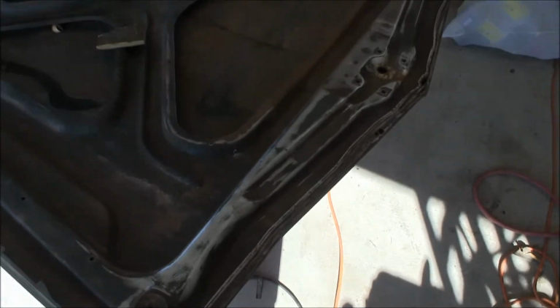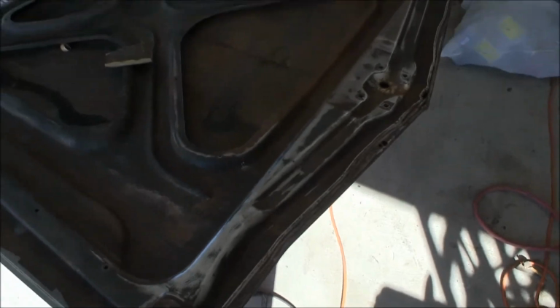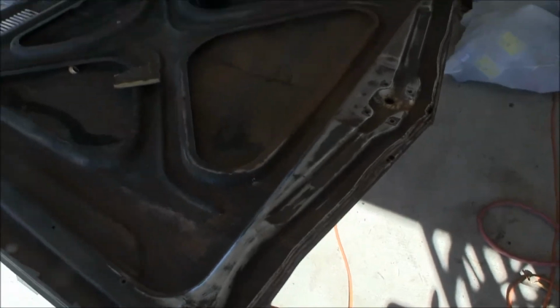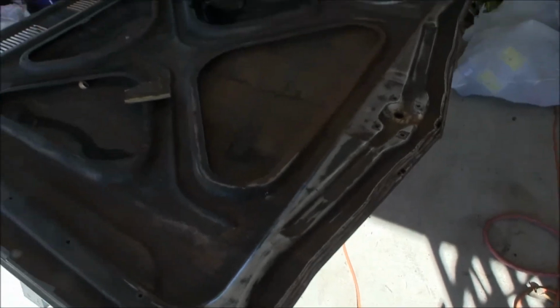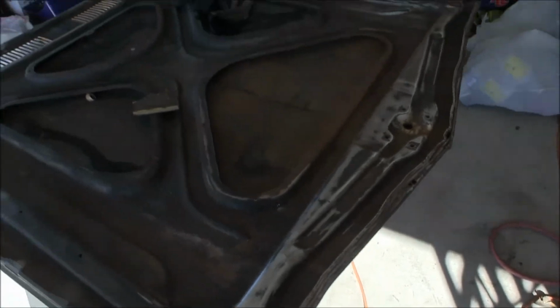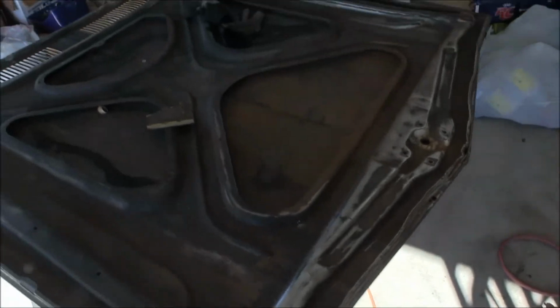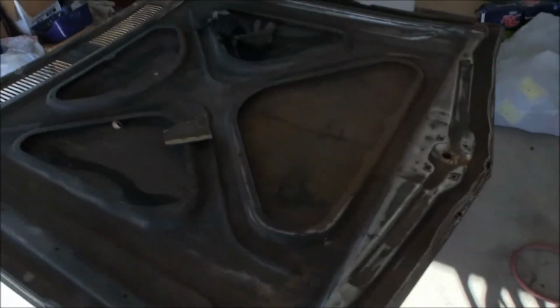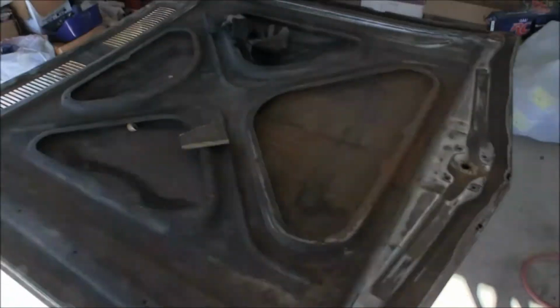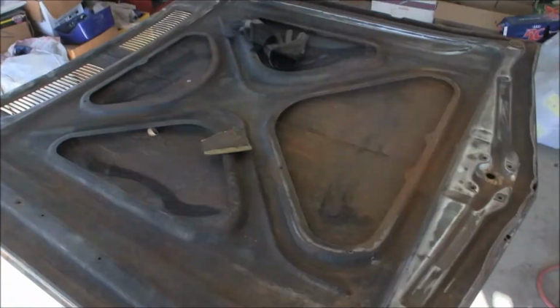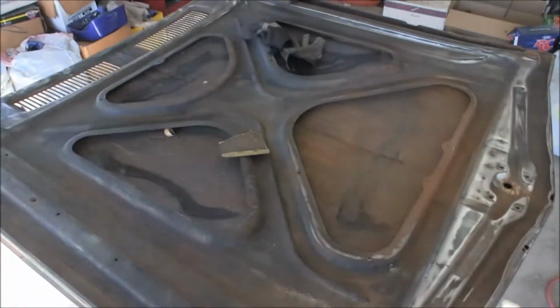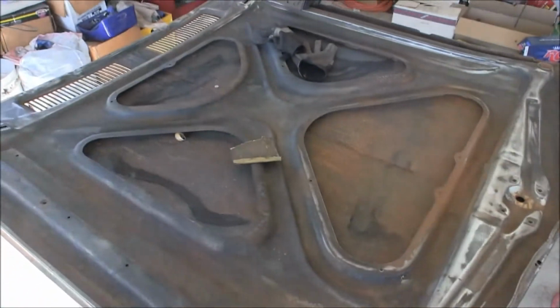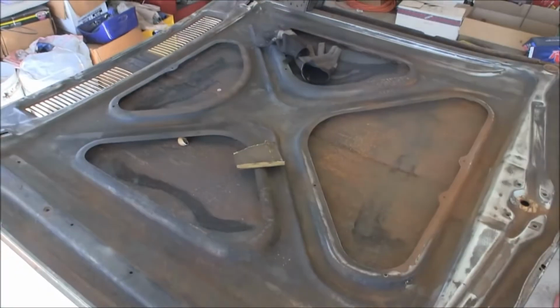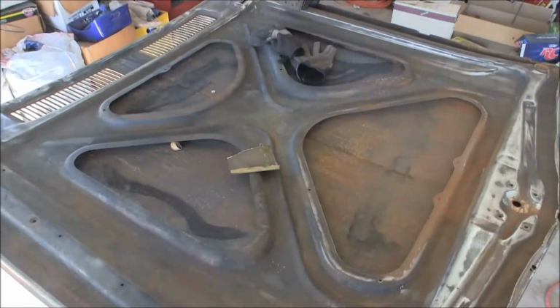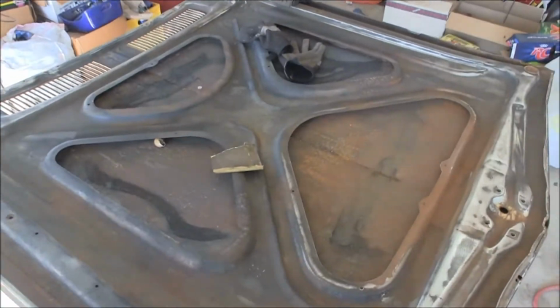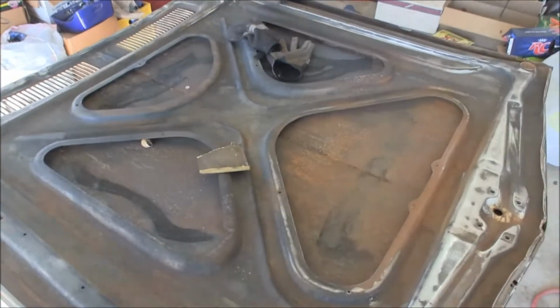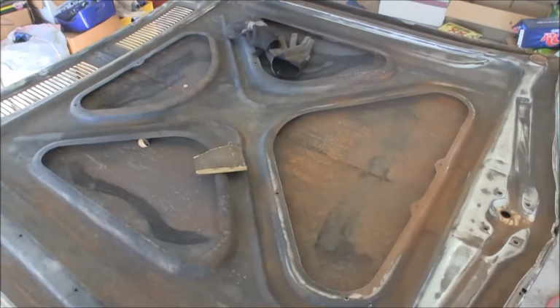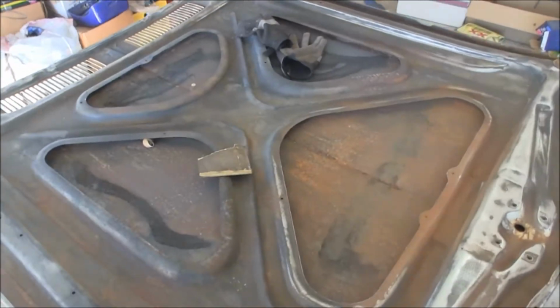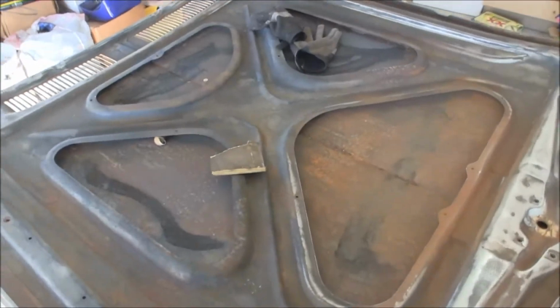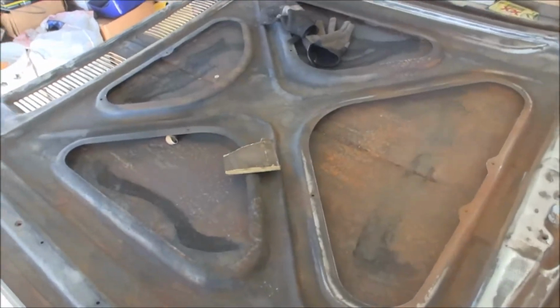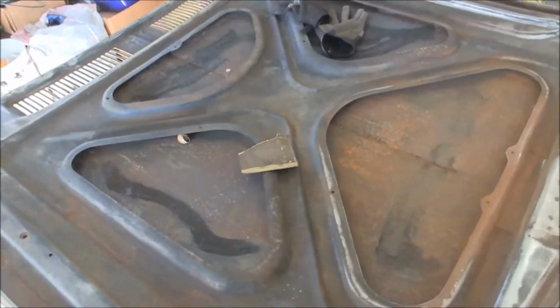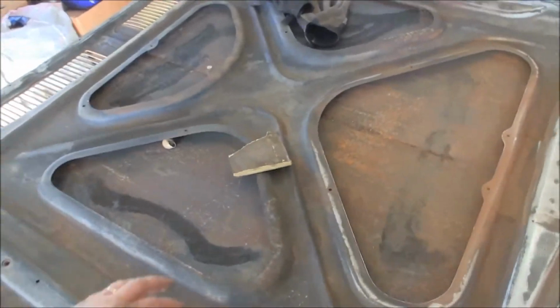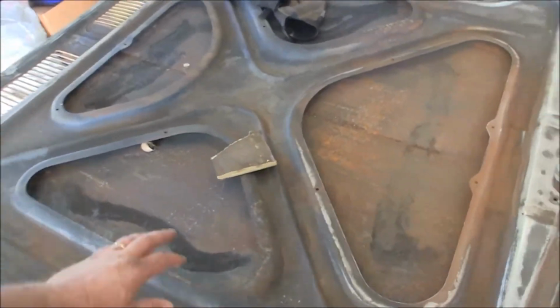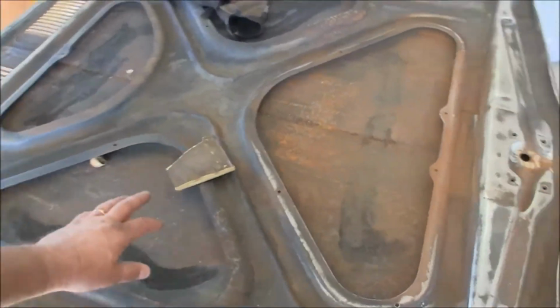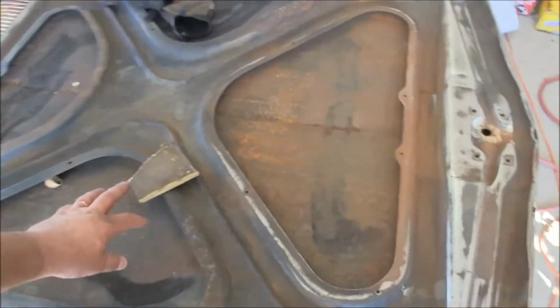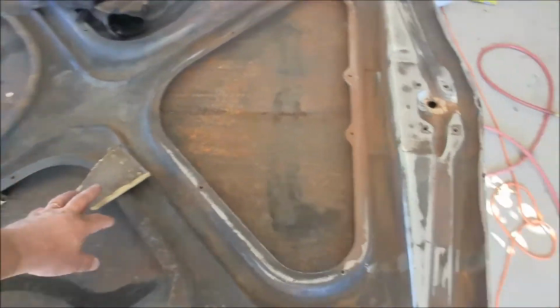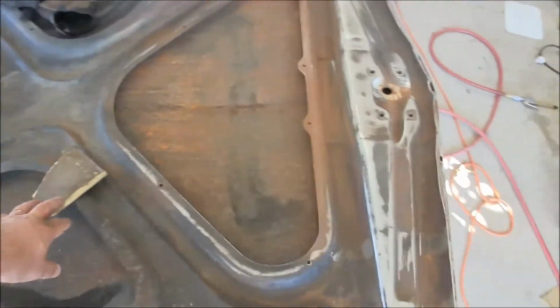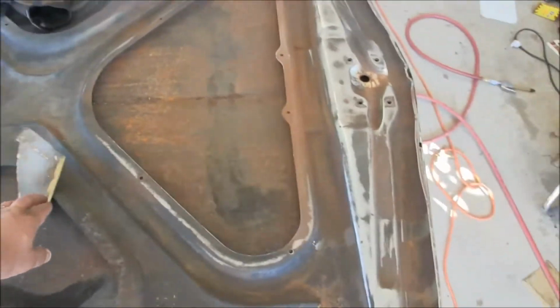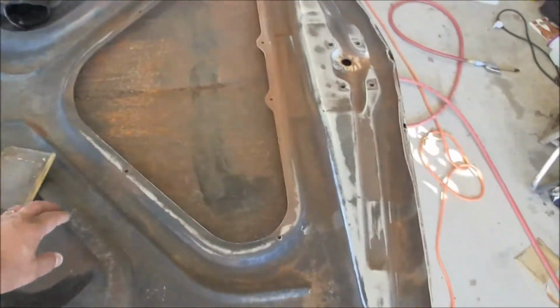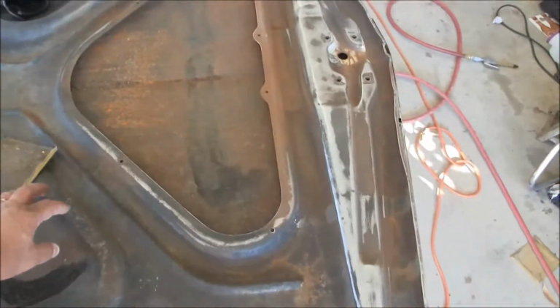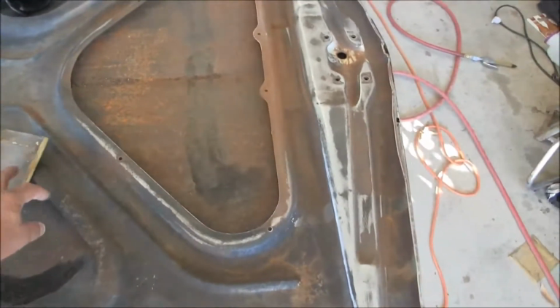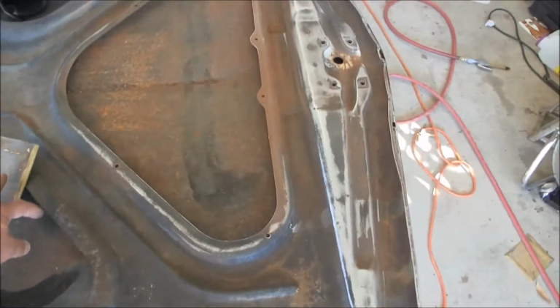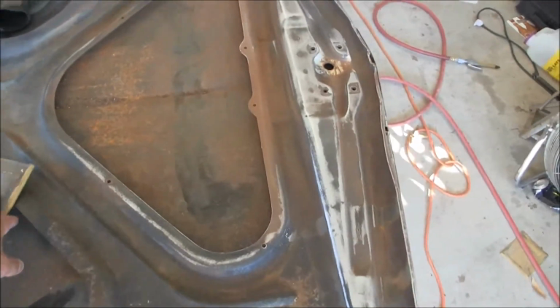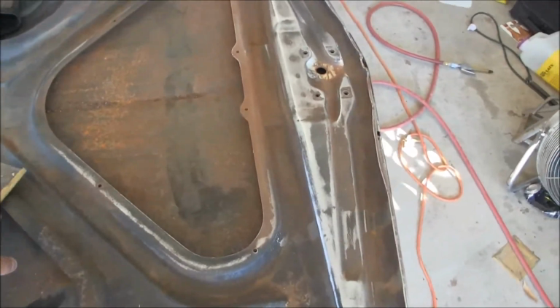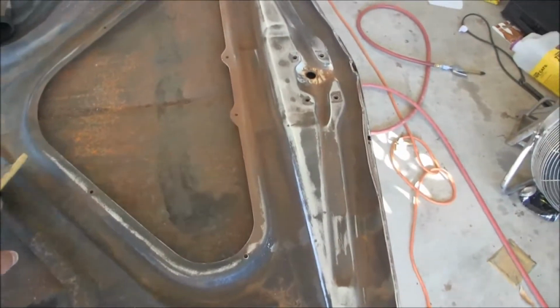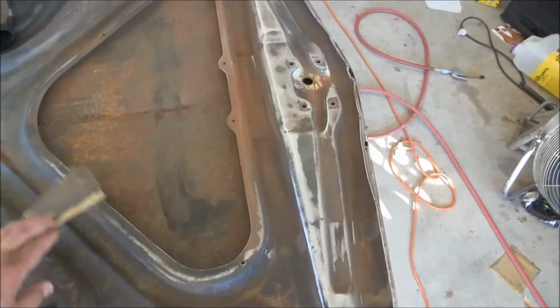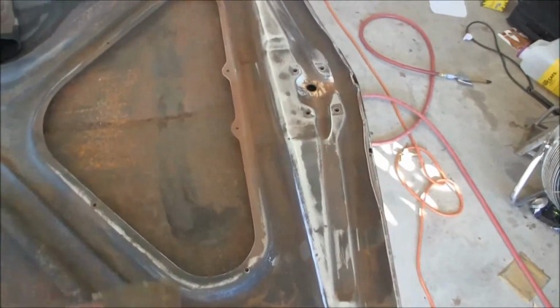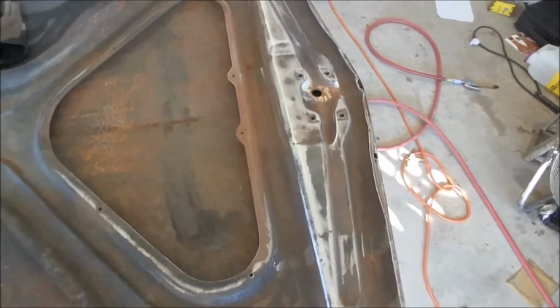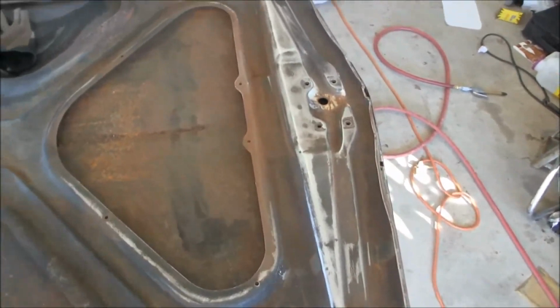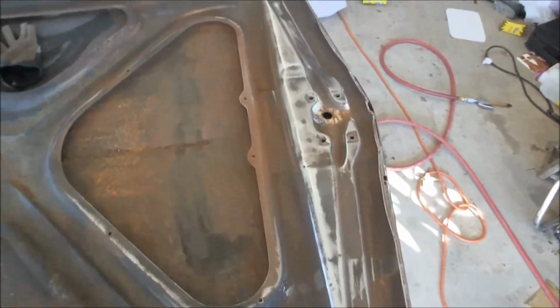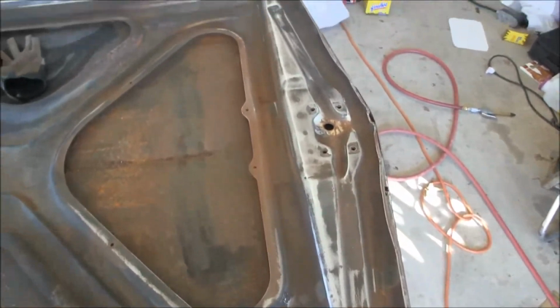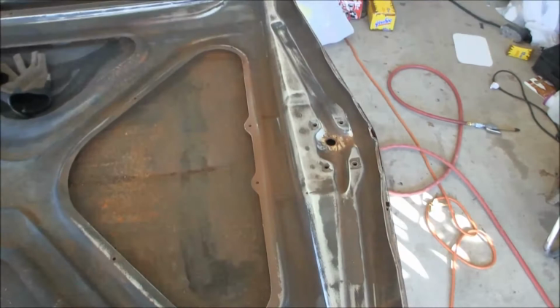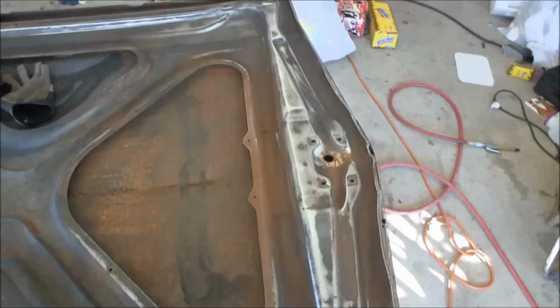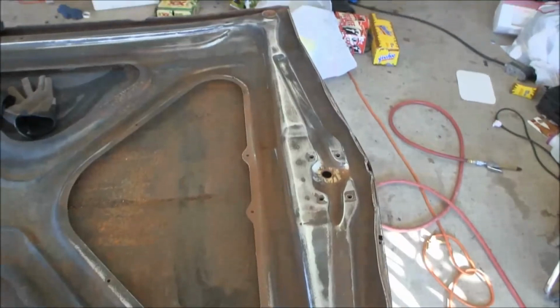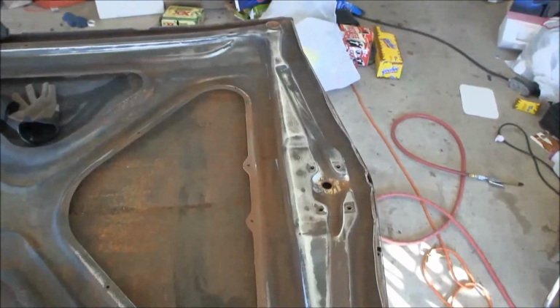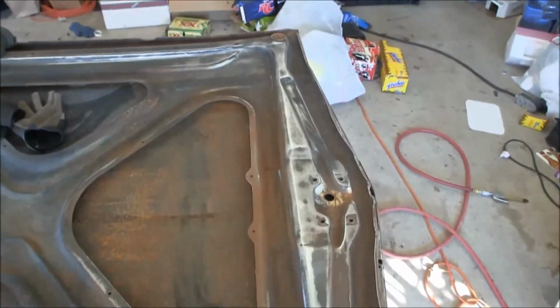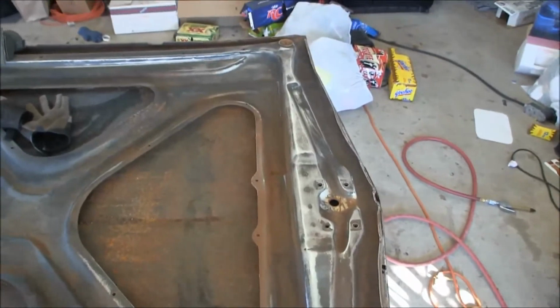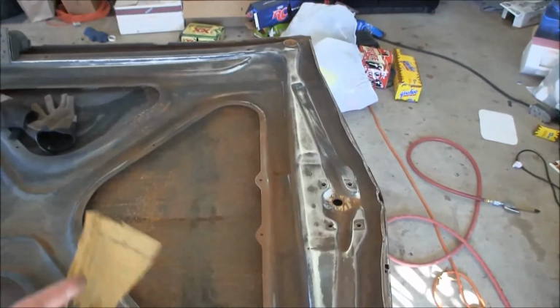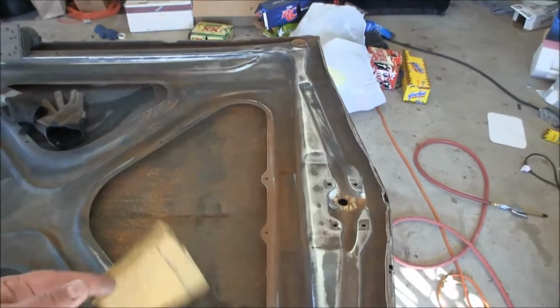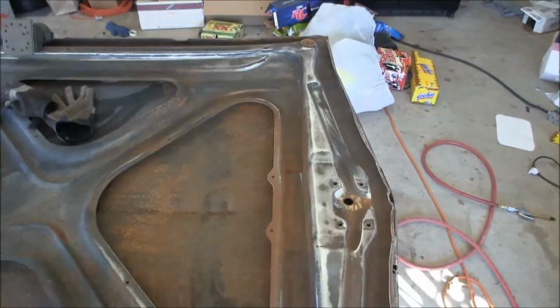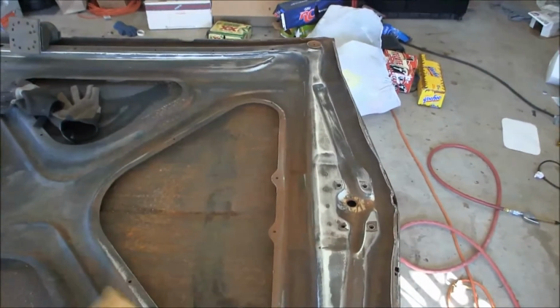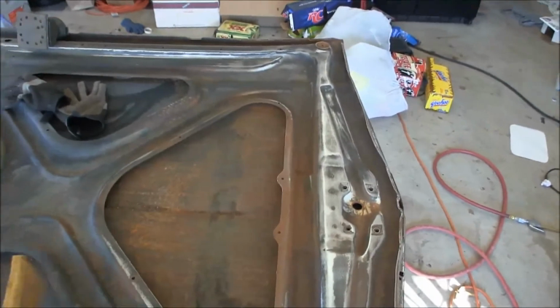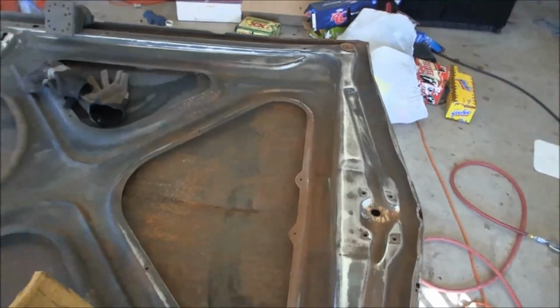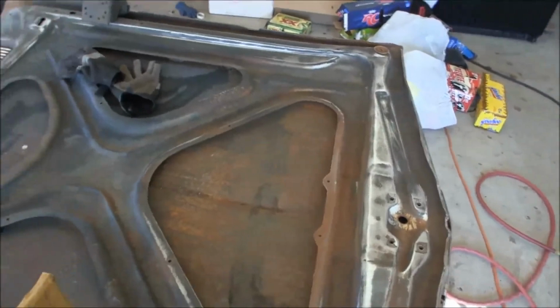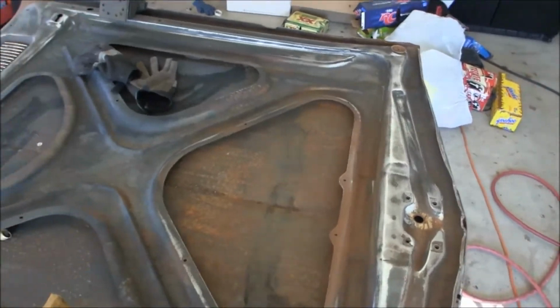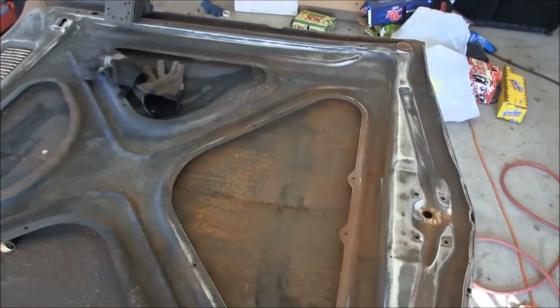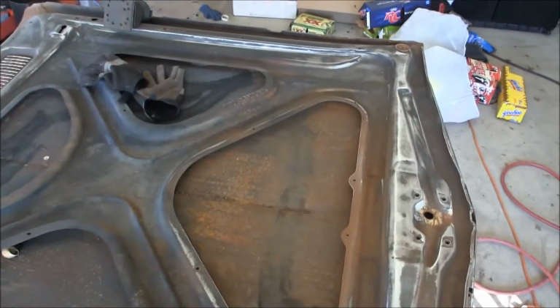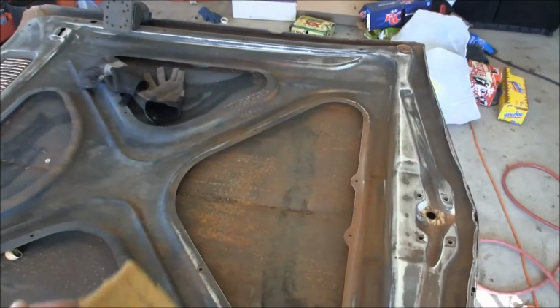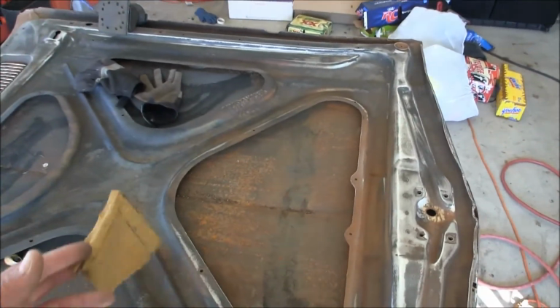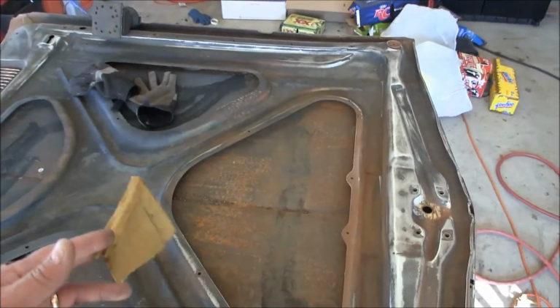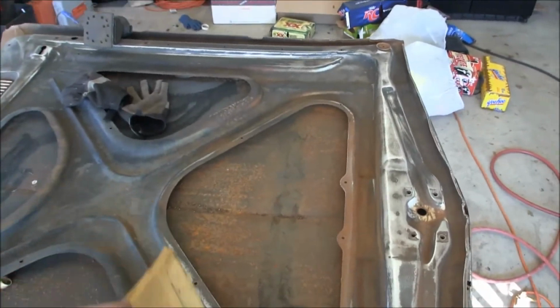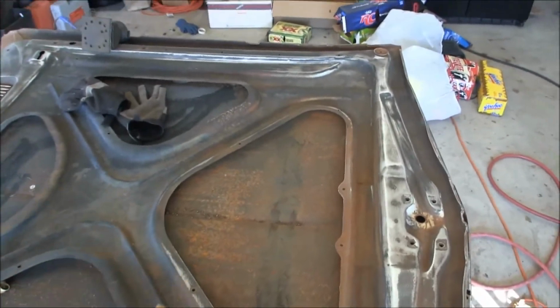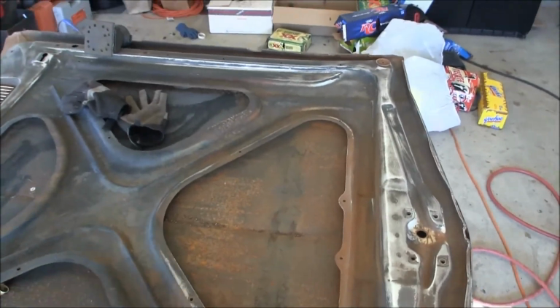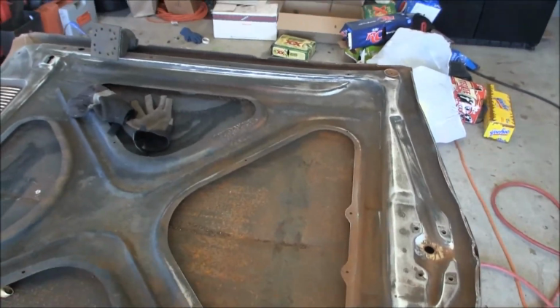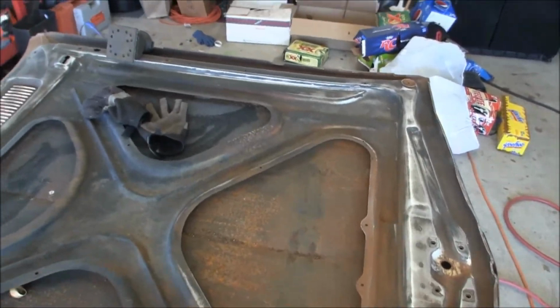Man, this sucks. Sanding hoods with this cross brace and everything, all these contours and curves and stuff. I'm going to get as much done as I can, just knock the rust down.